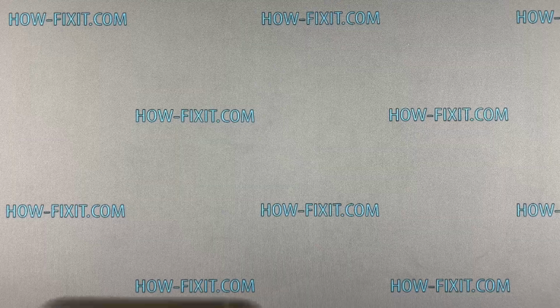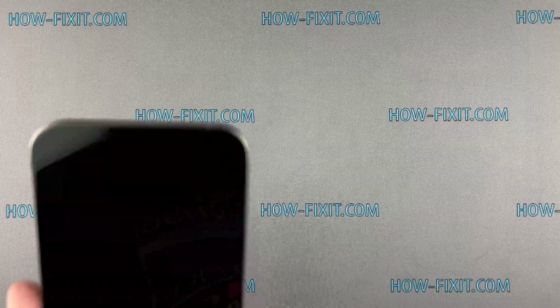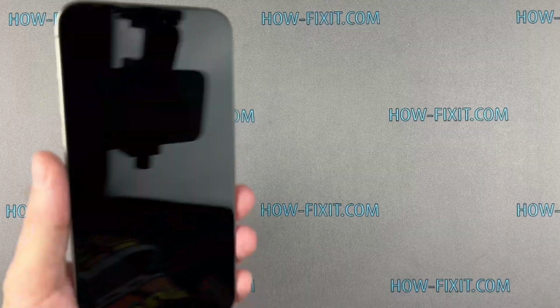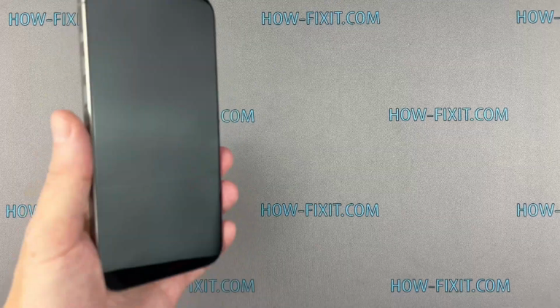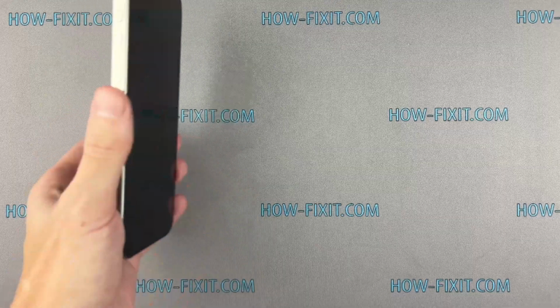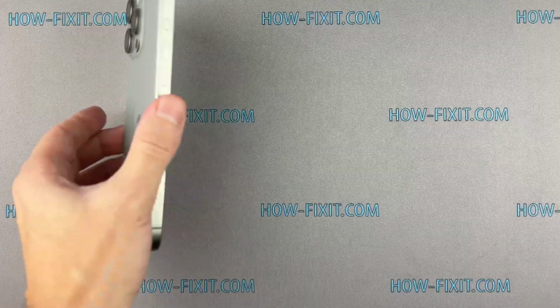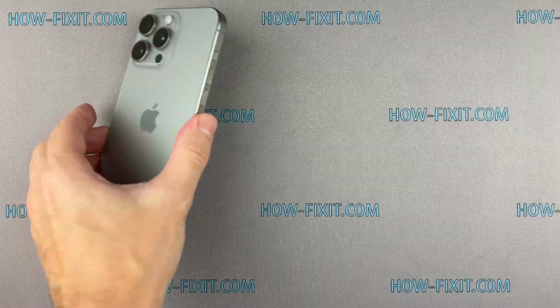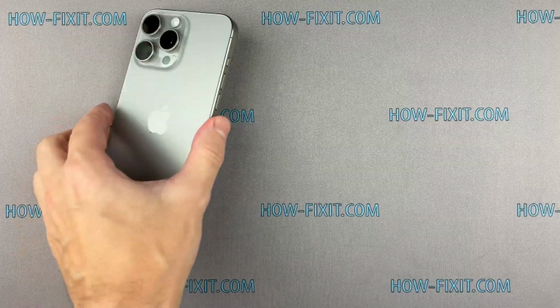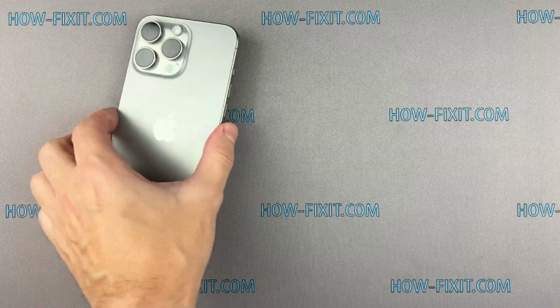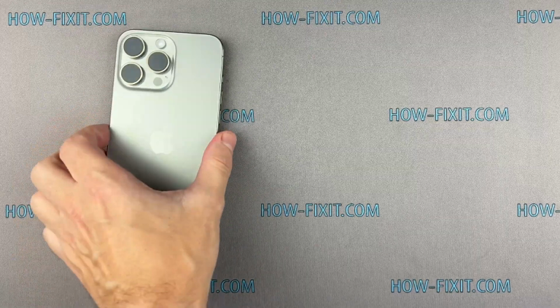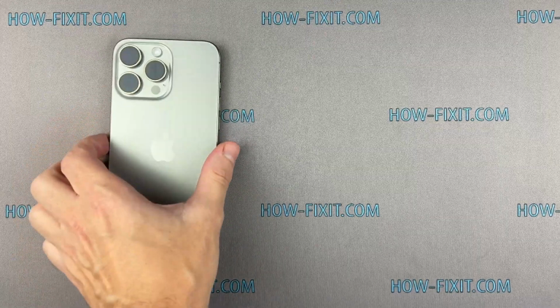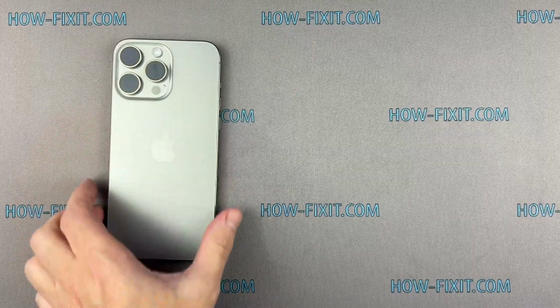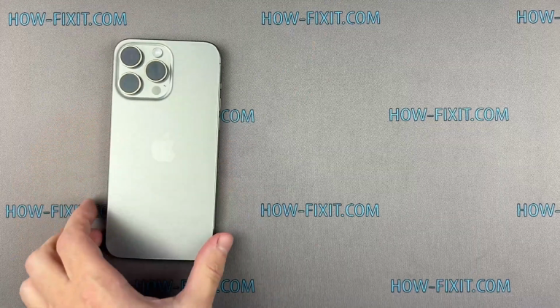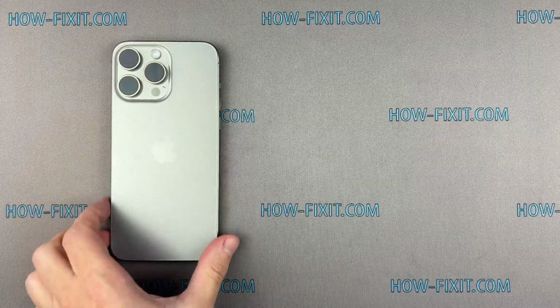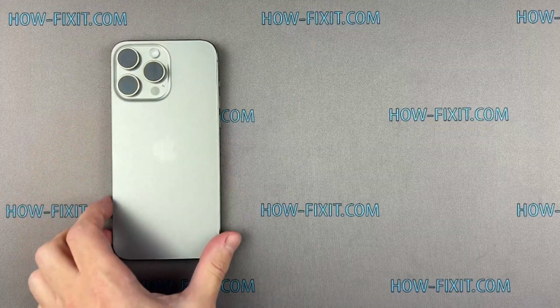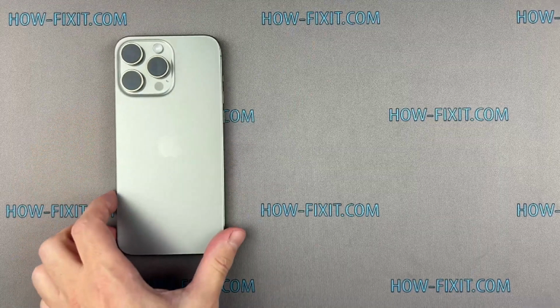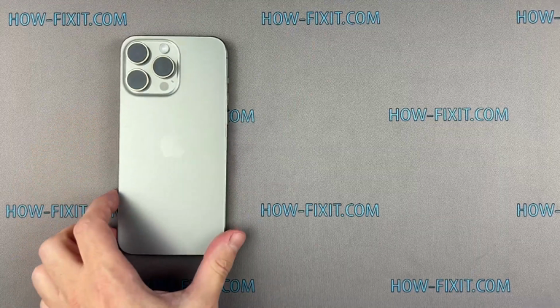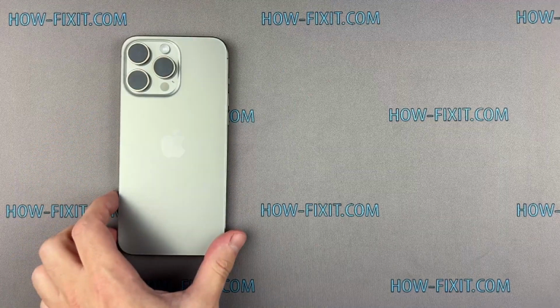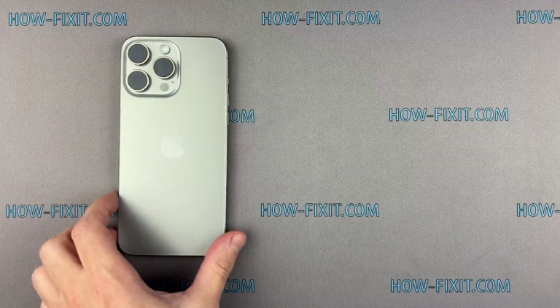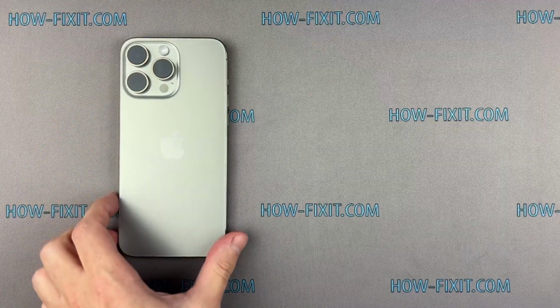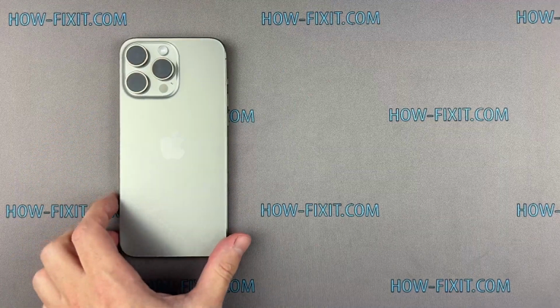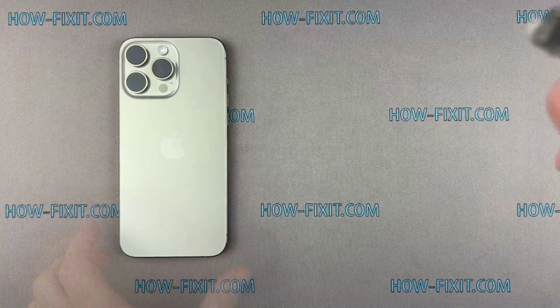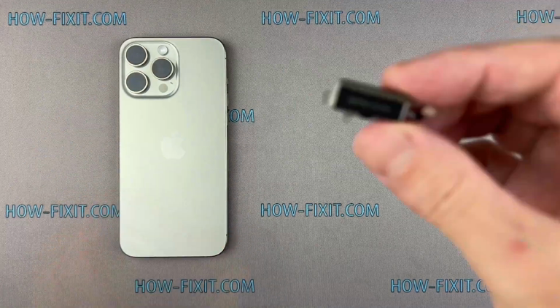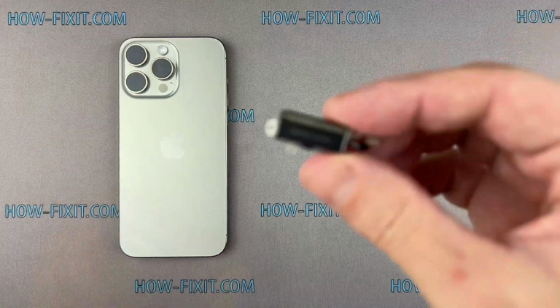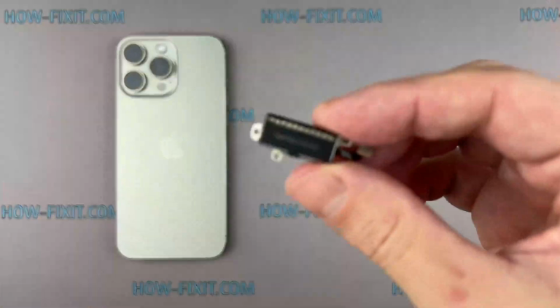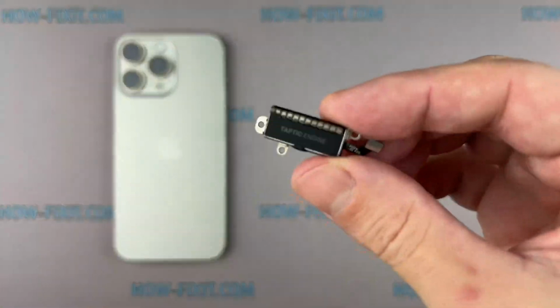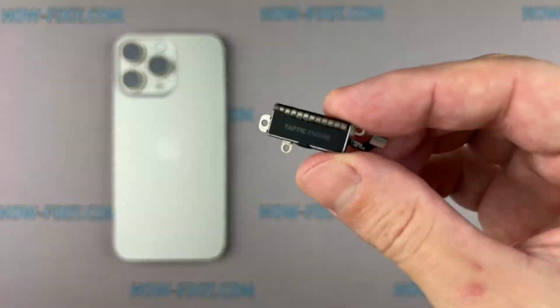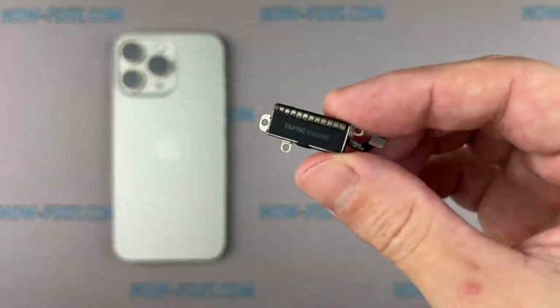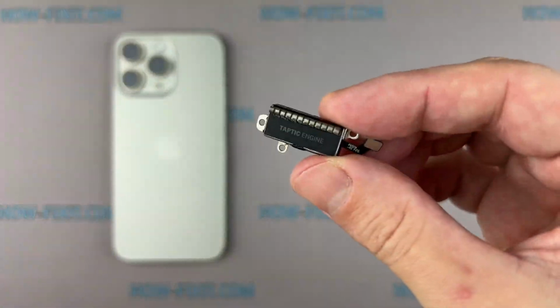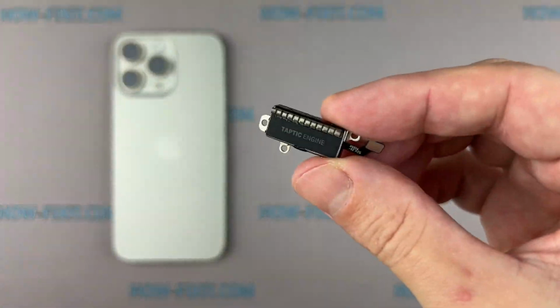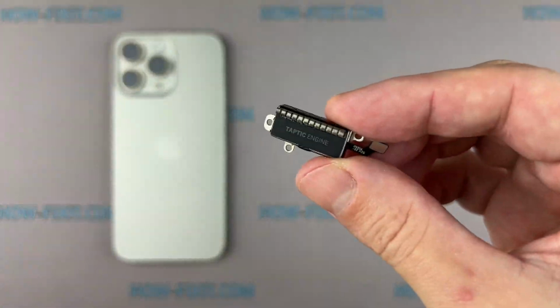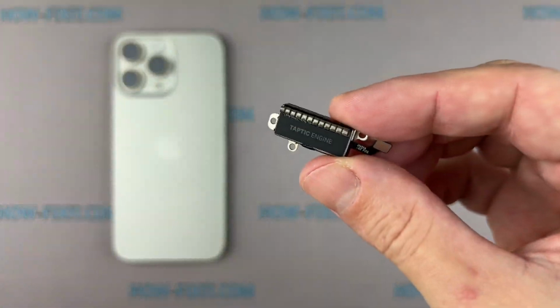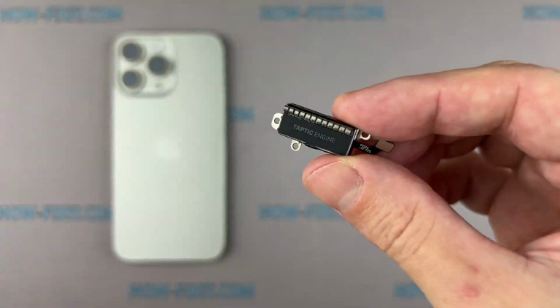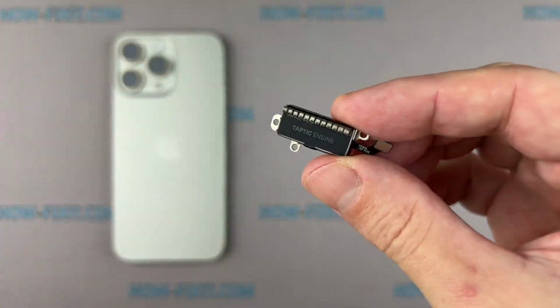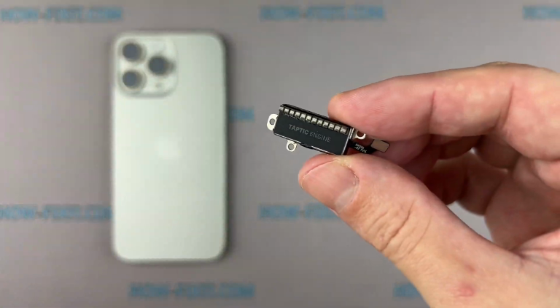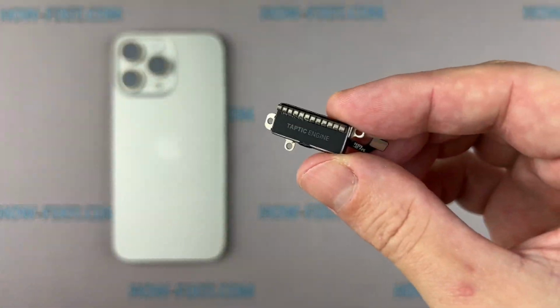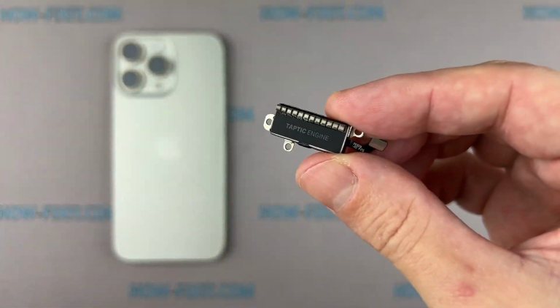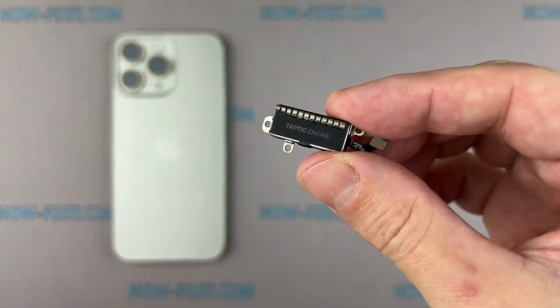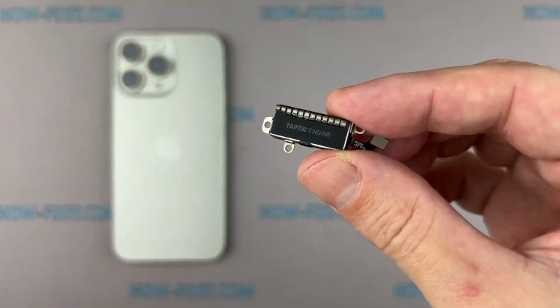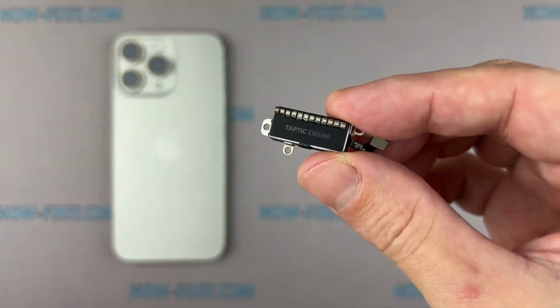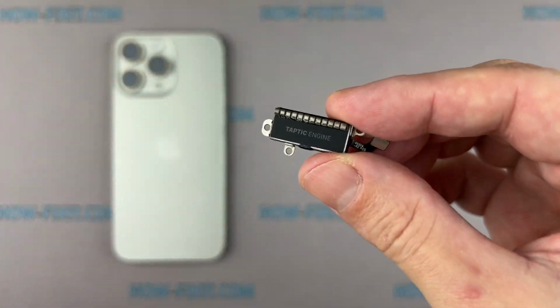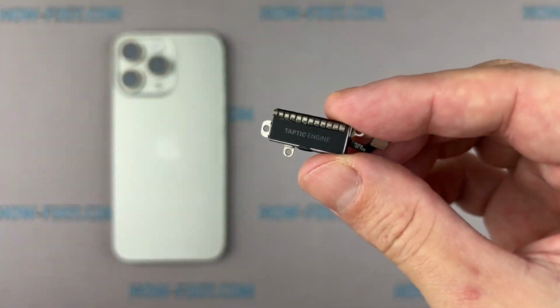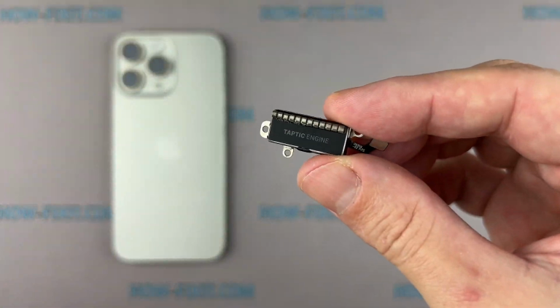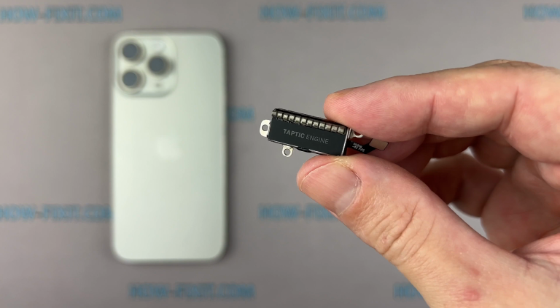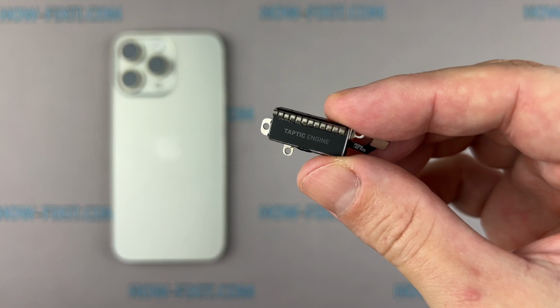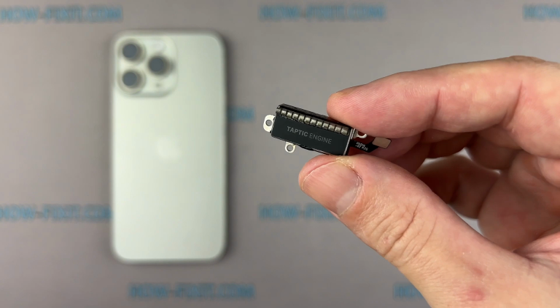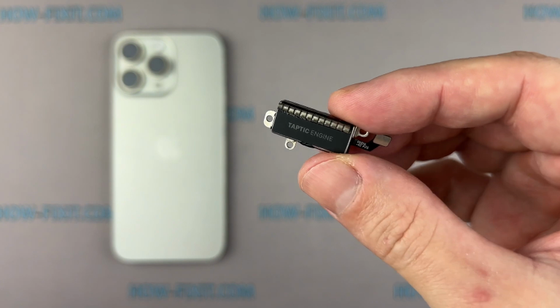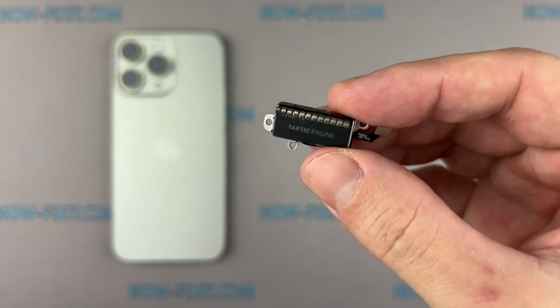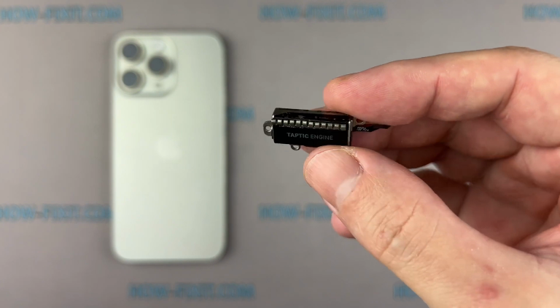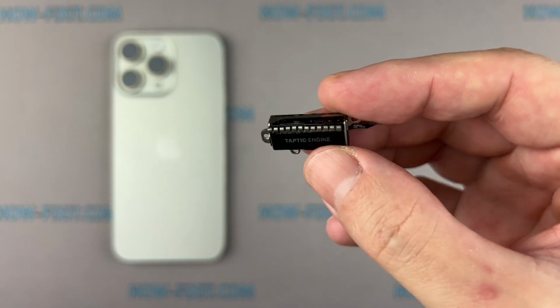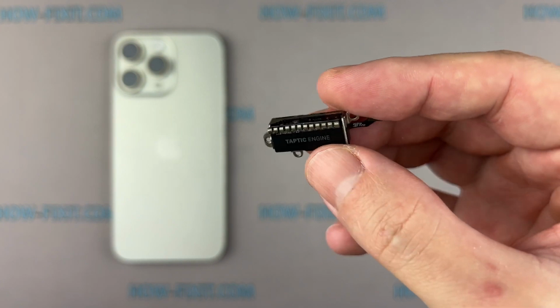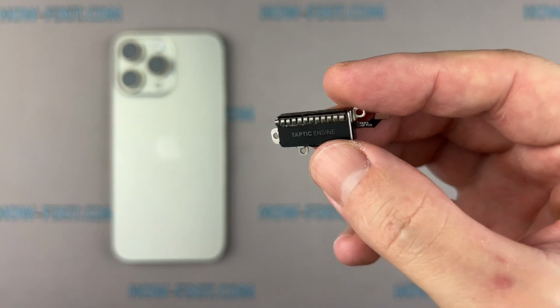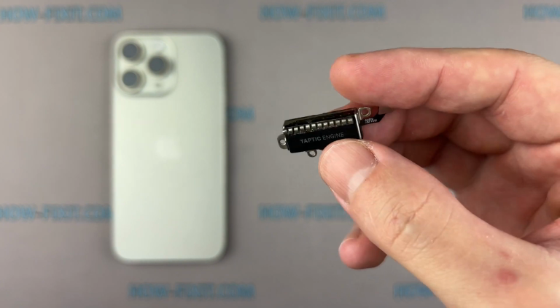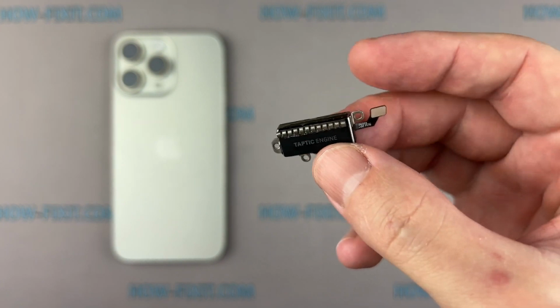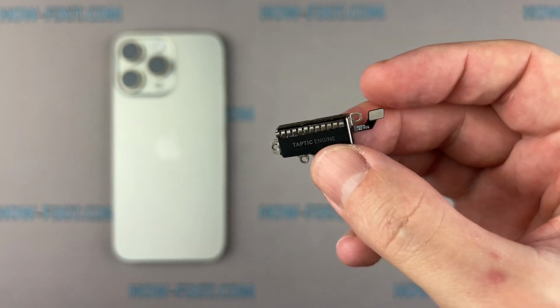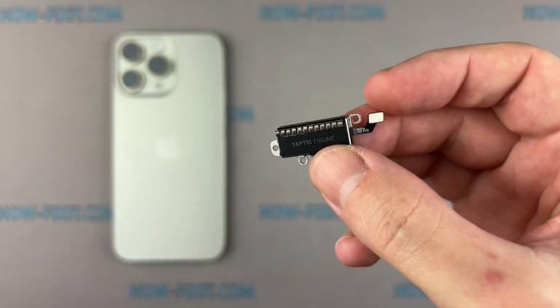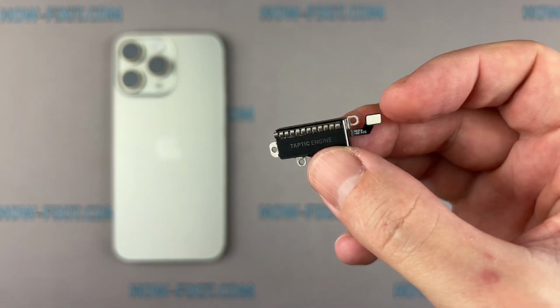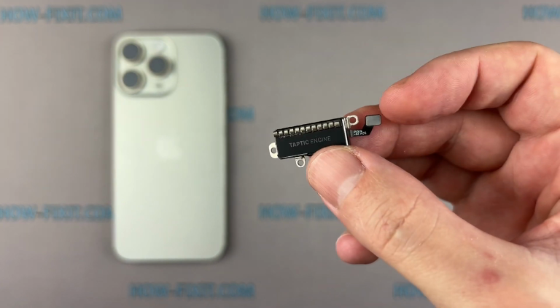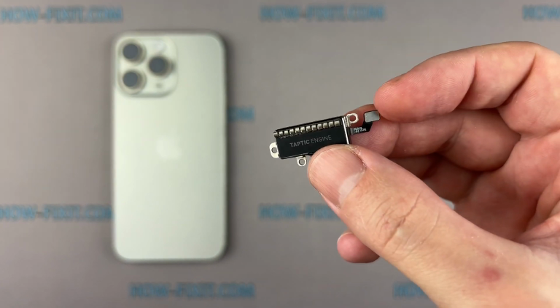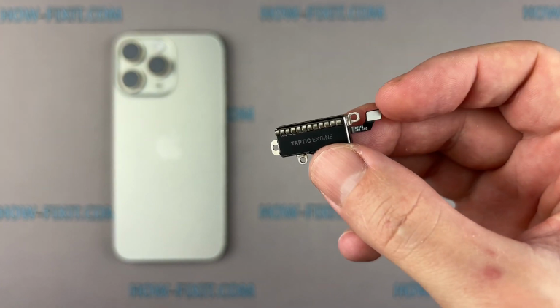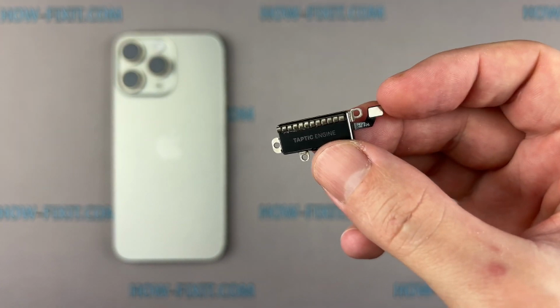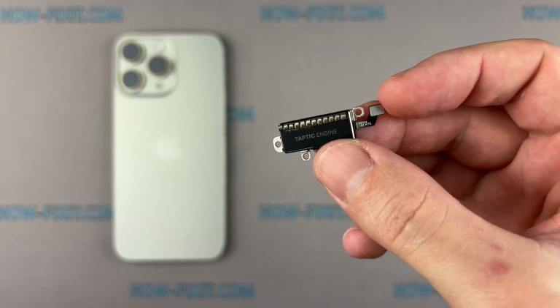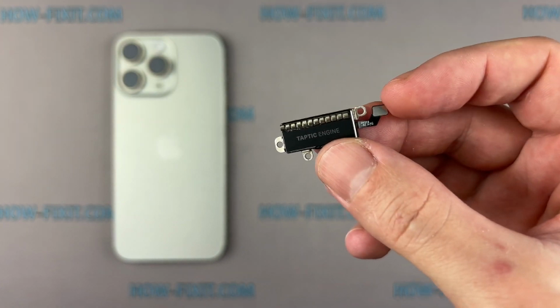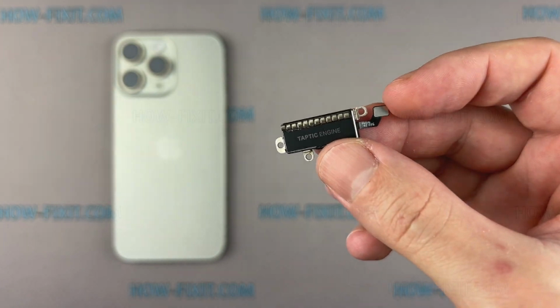Hello everyone, and welcome to HowFixit. In this video guide, I'll show you how to replace the vibration motor on the iPhone.